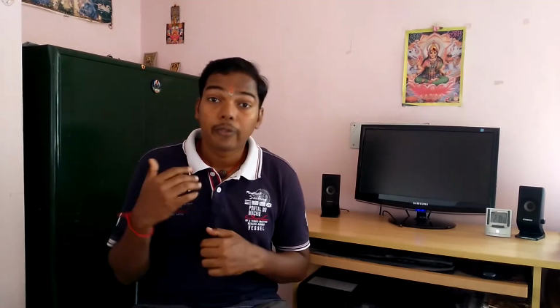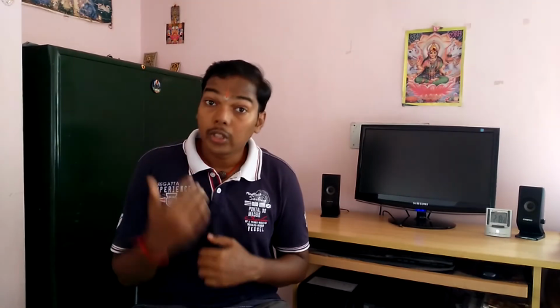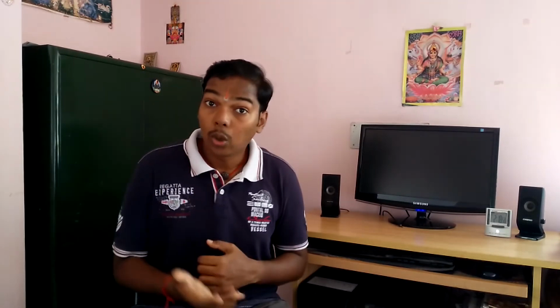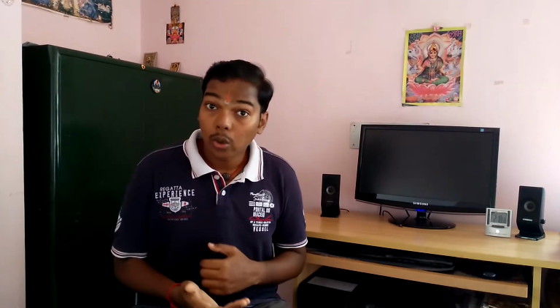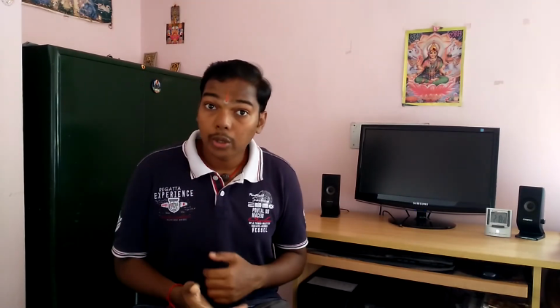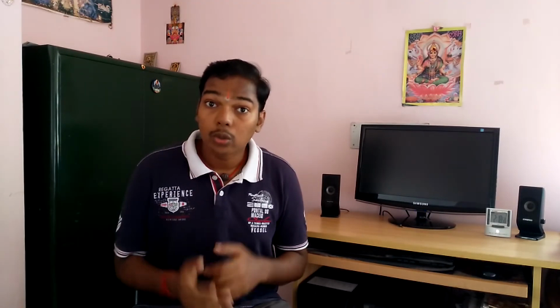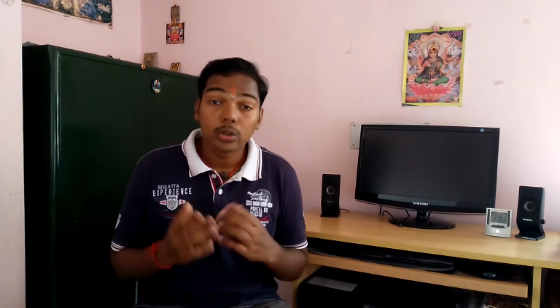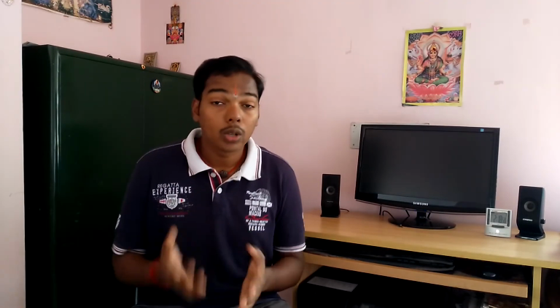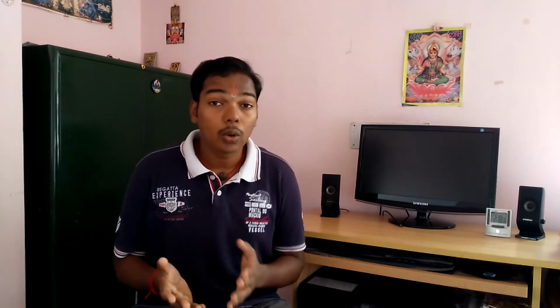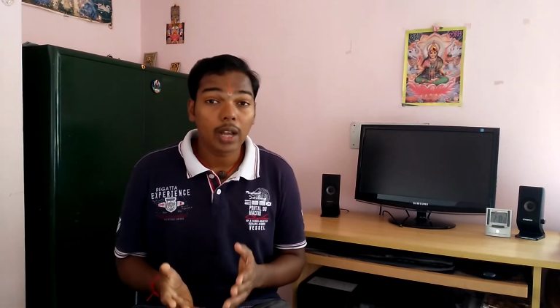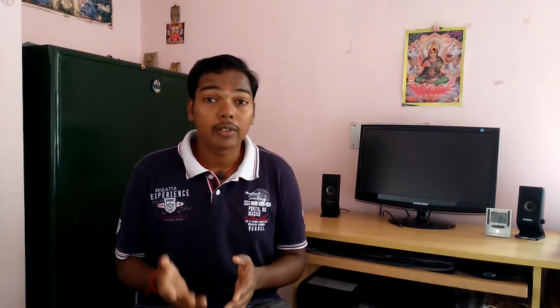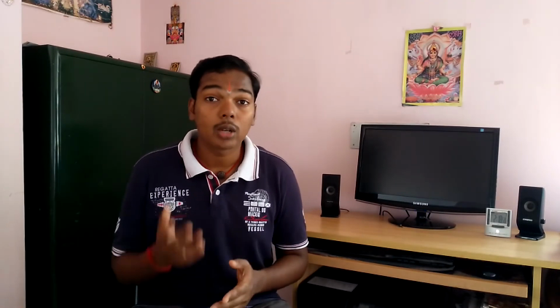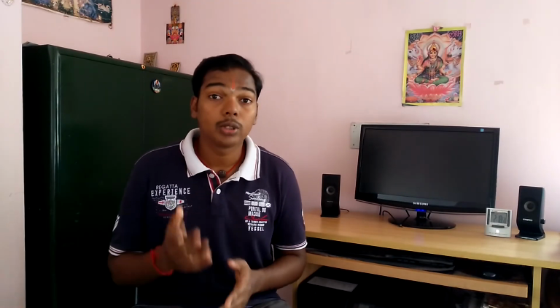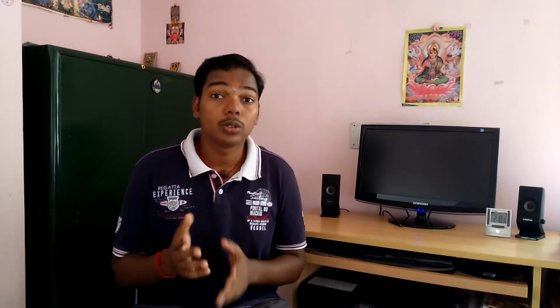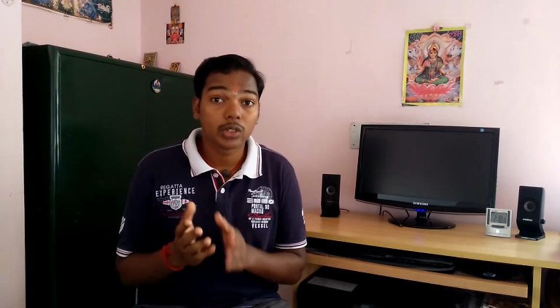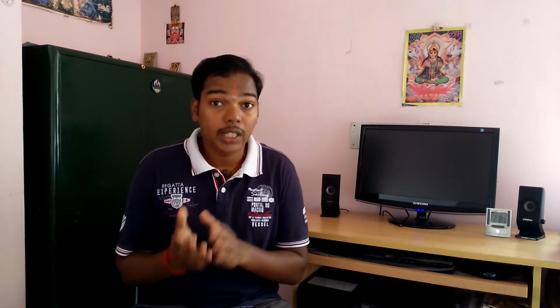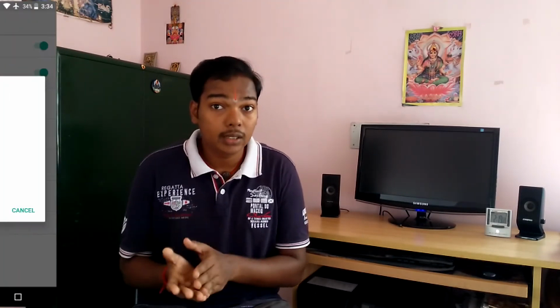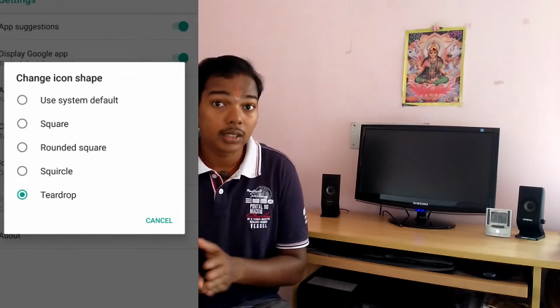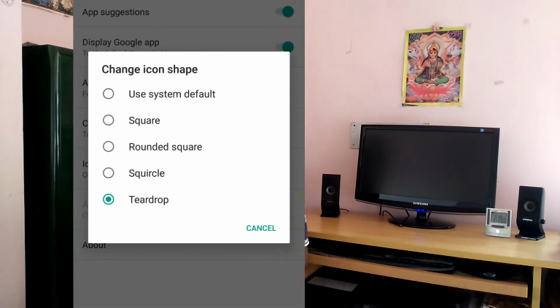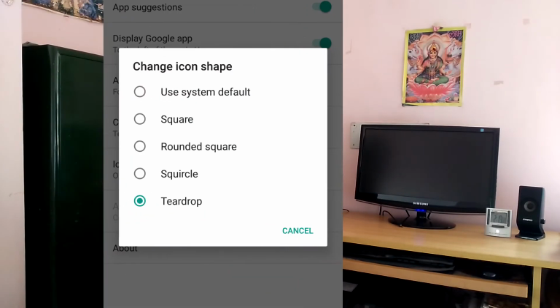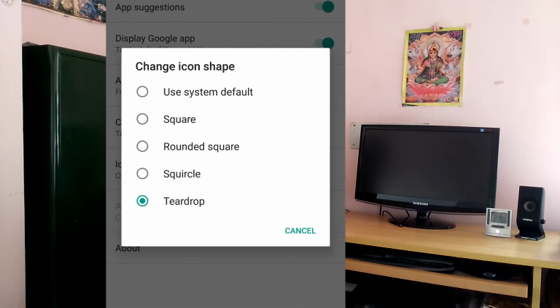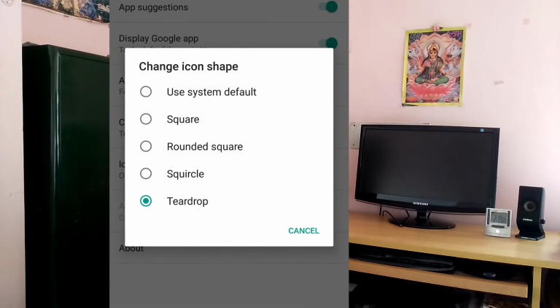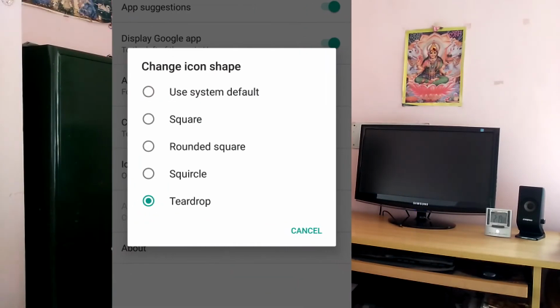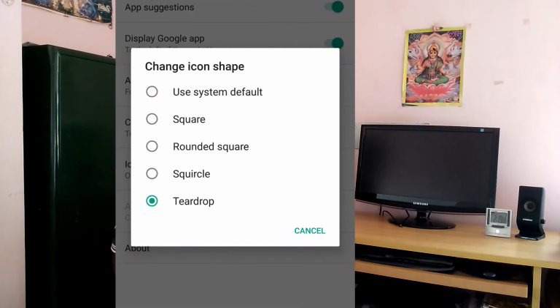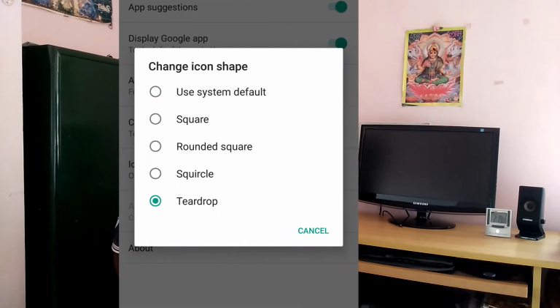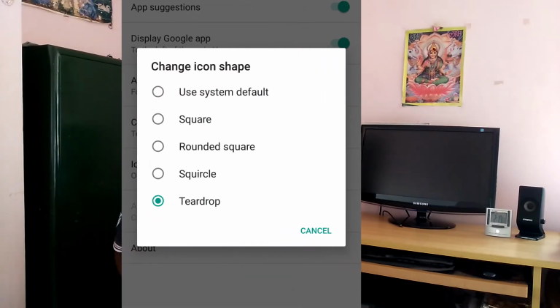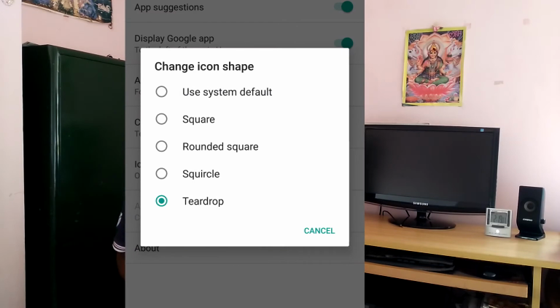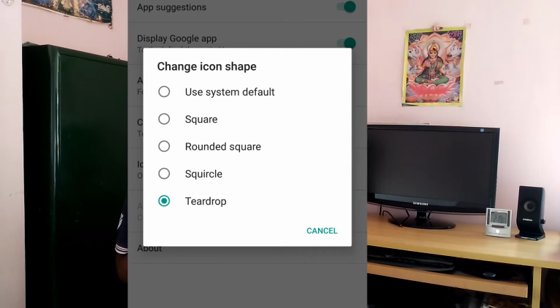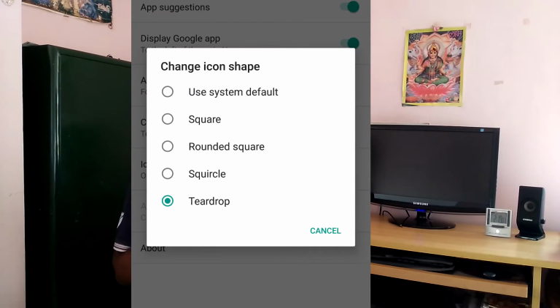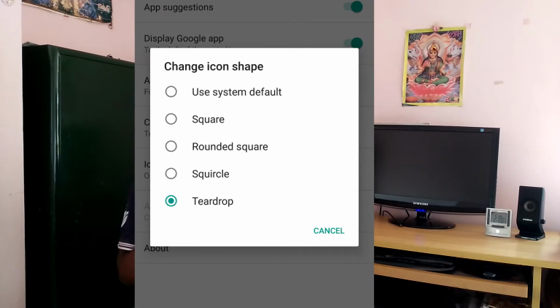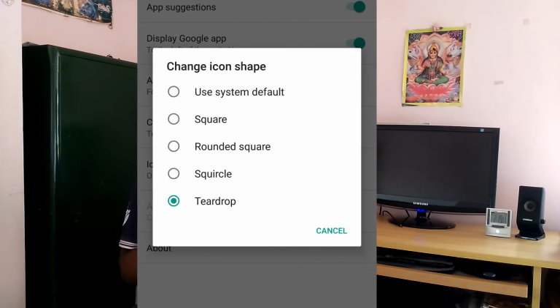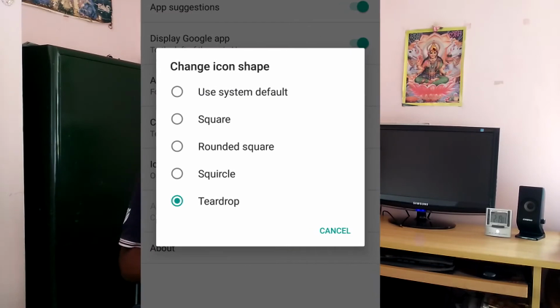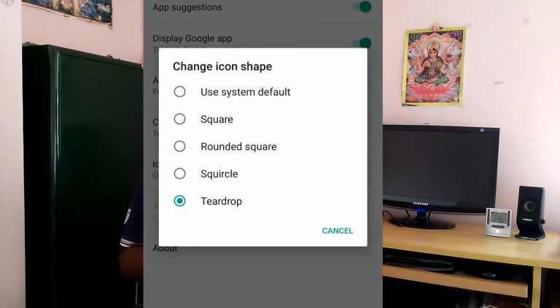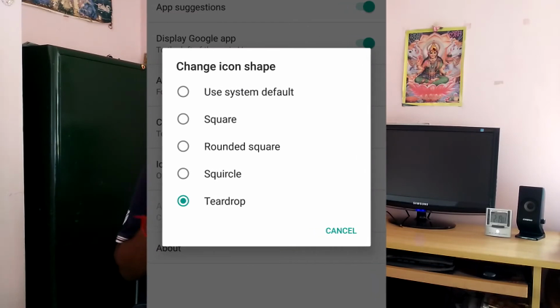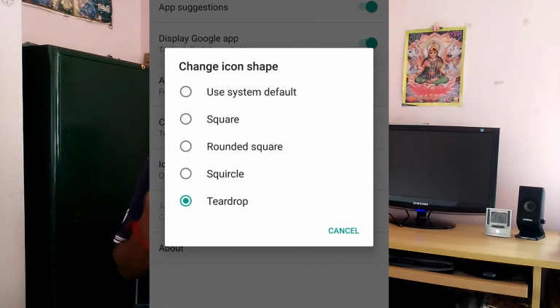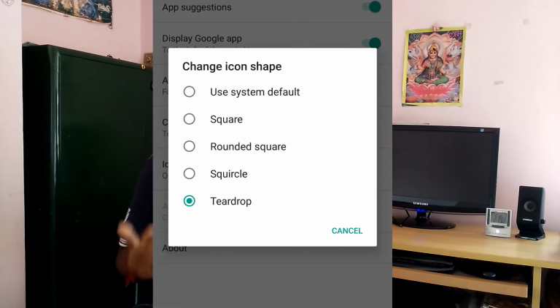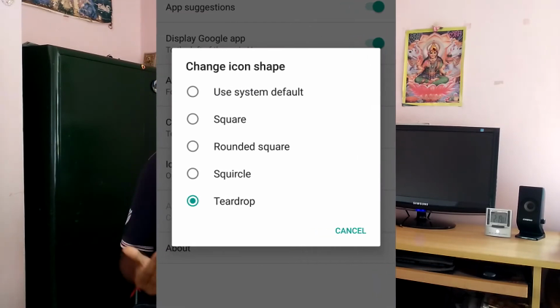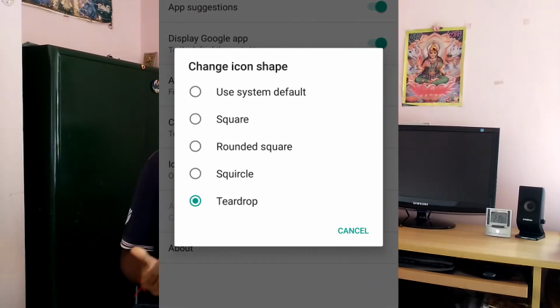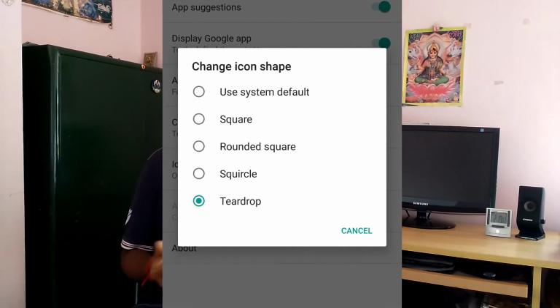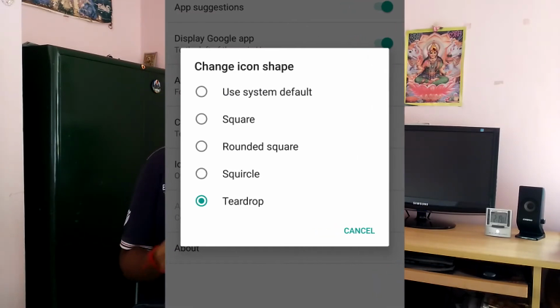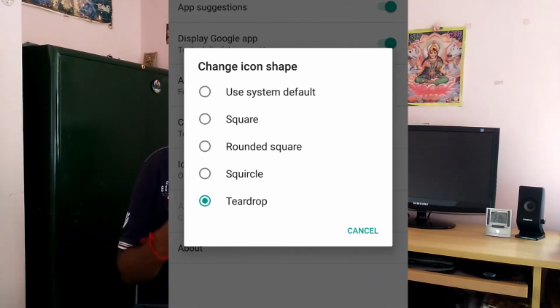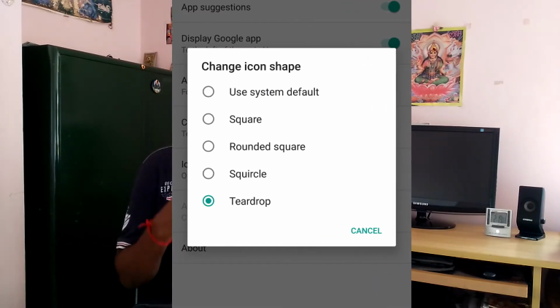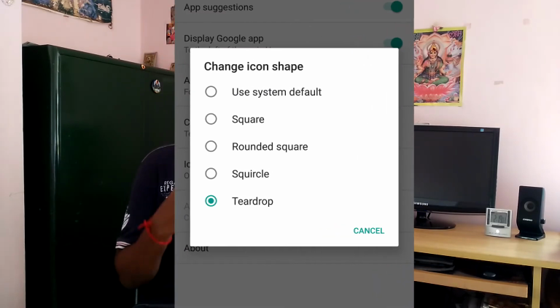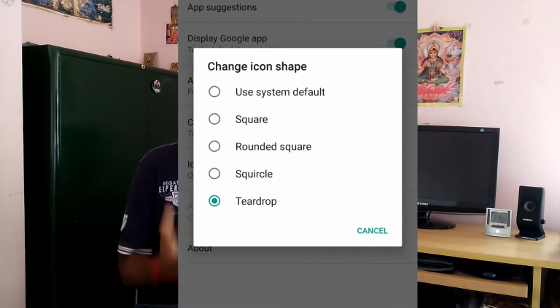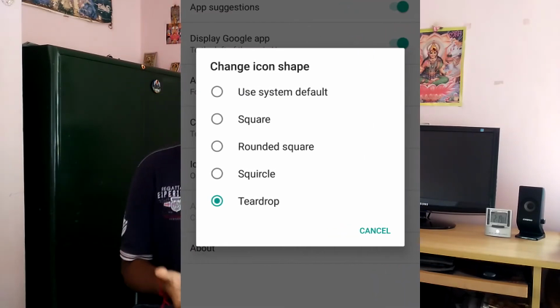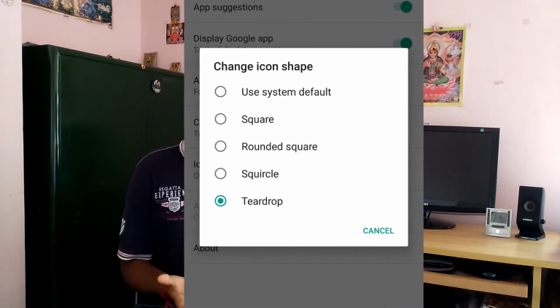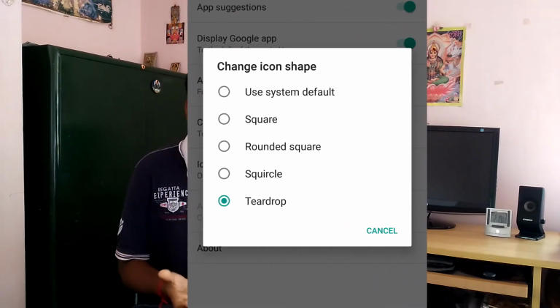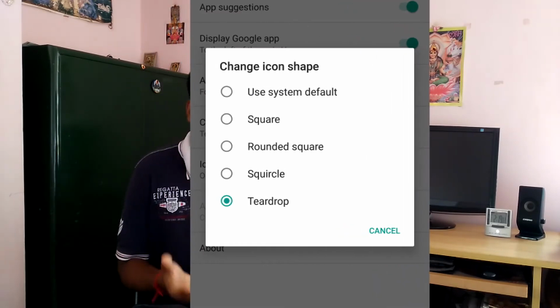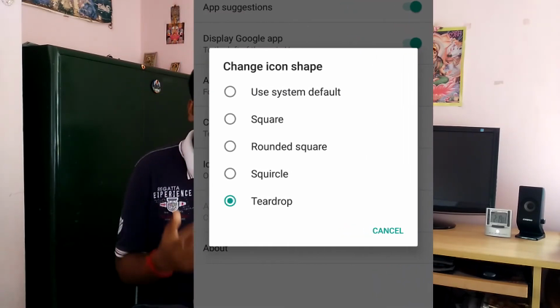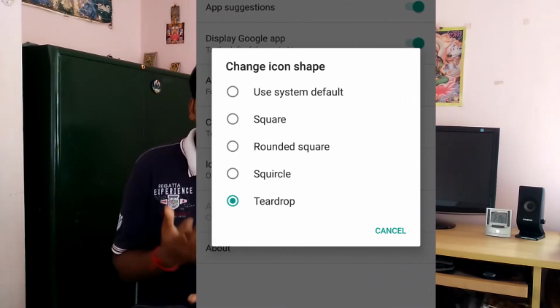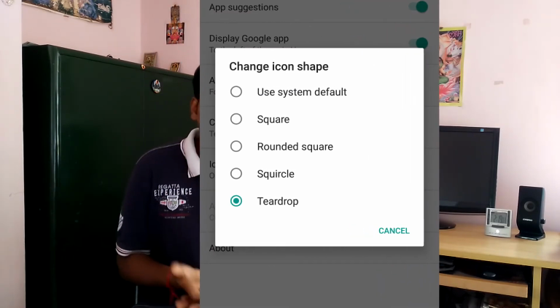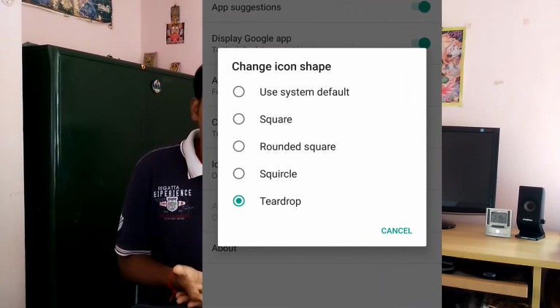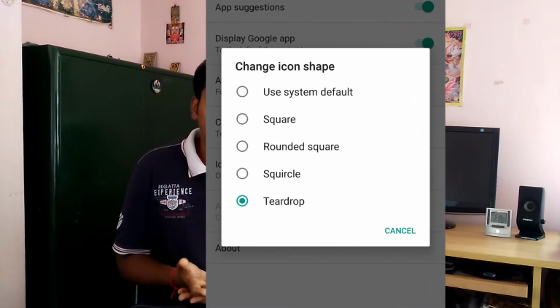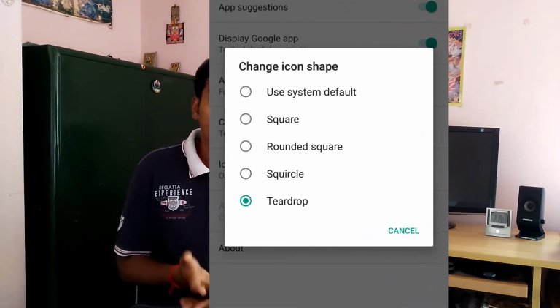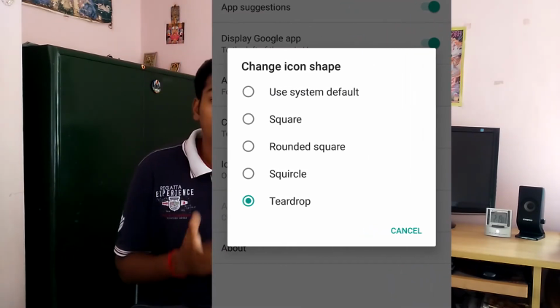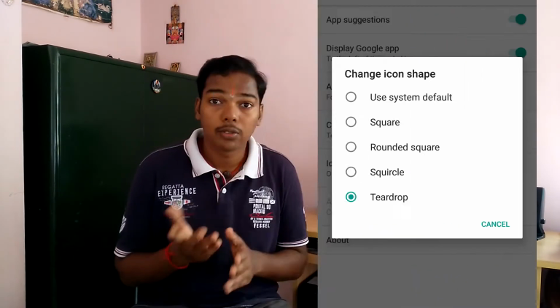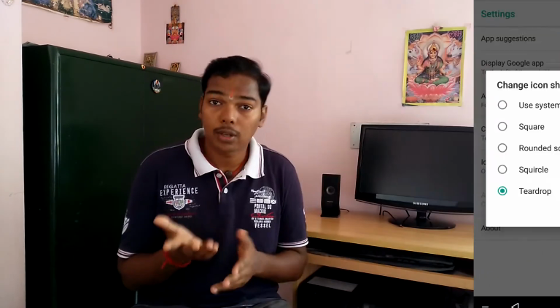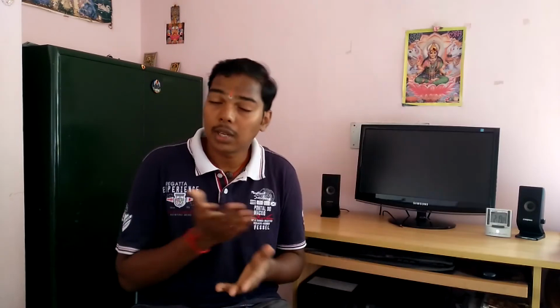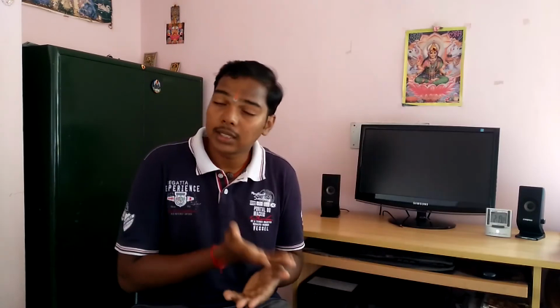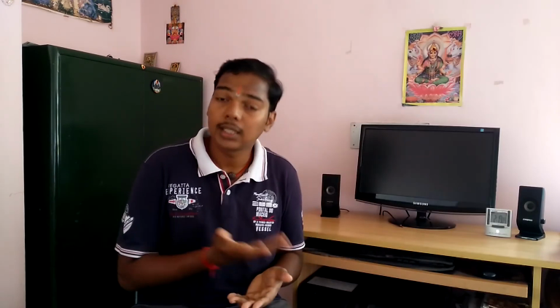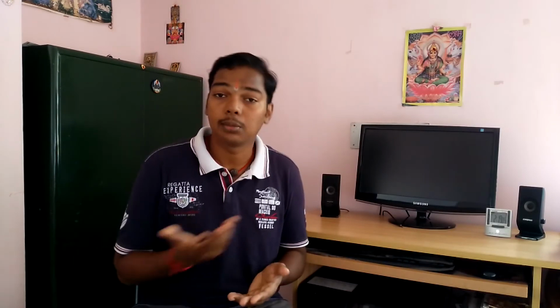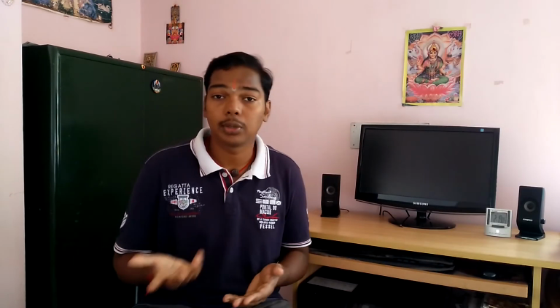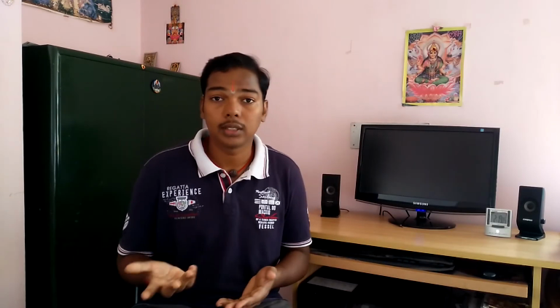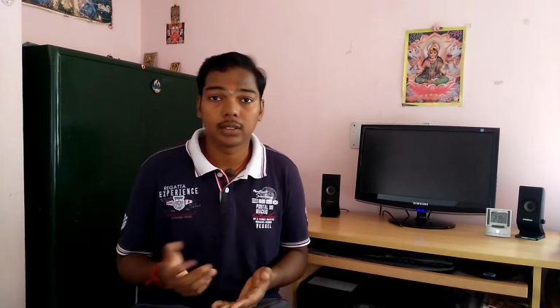With Oreo, you now have an option to change the shape of the icon, similar to what you have been using in some customized versions of Android from other companies.